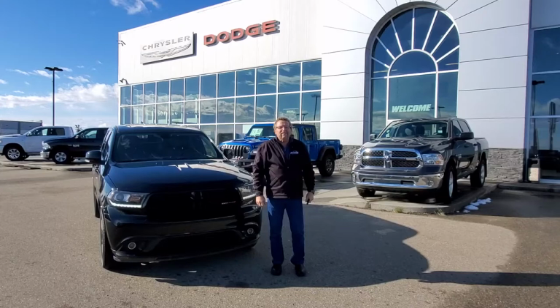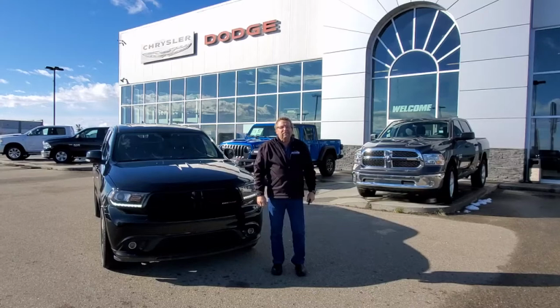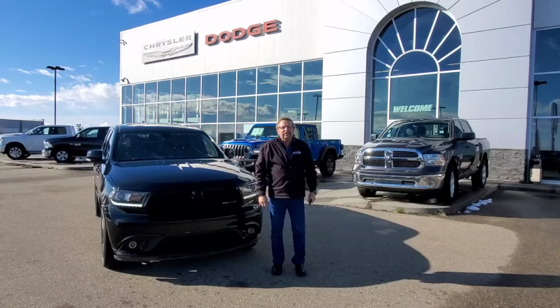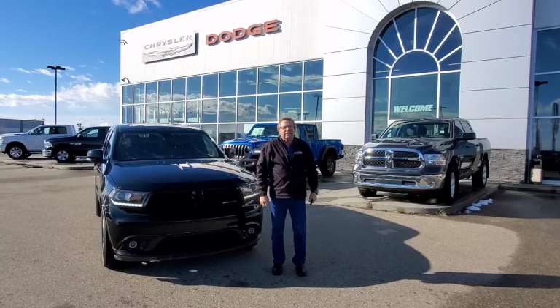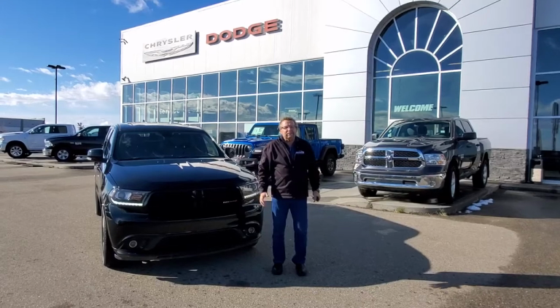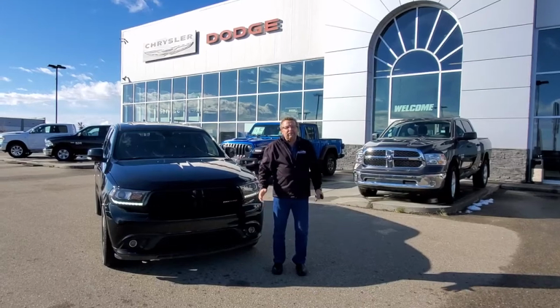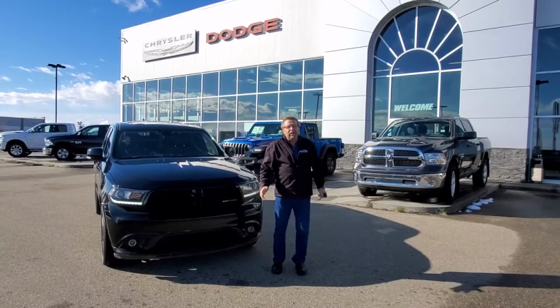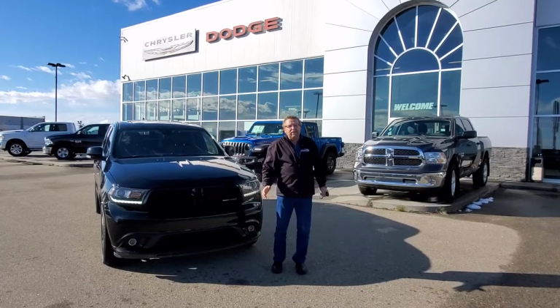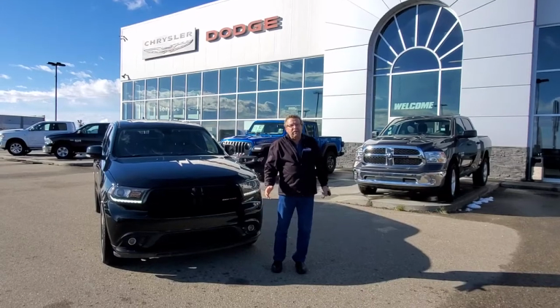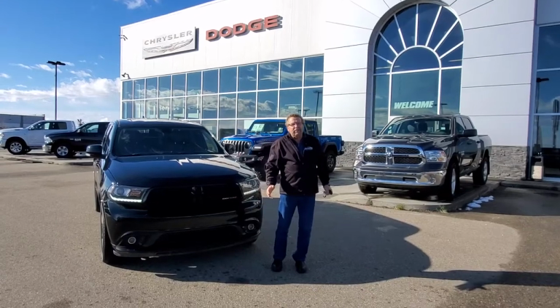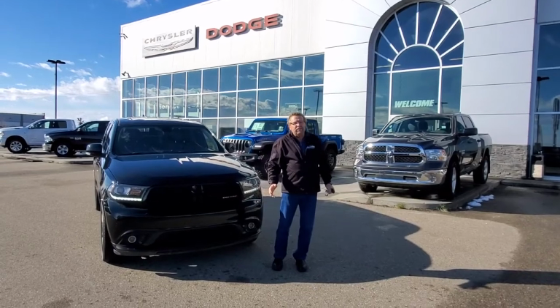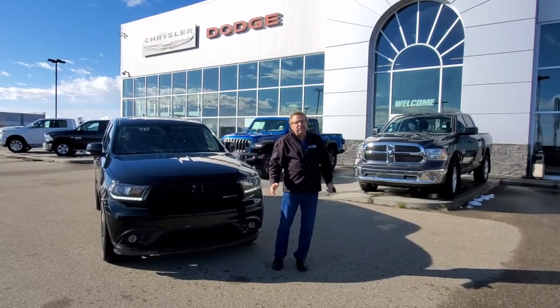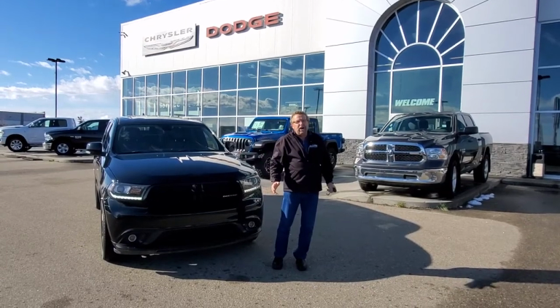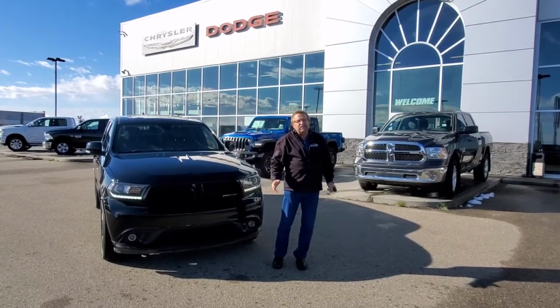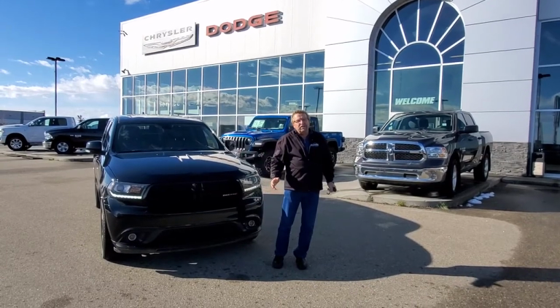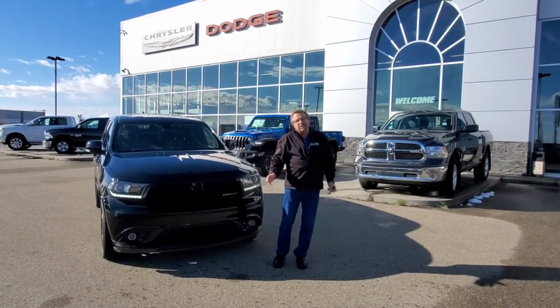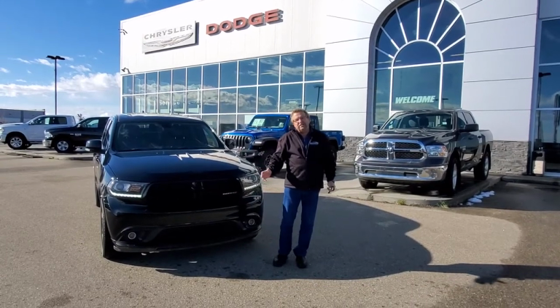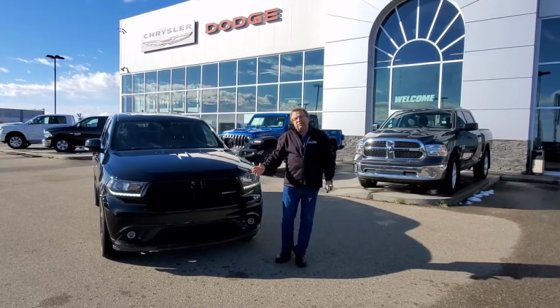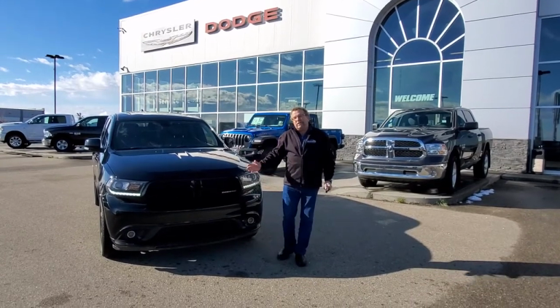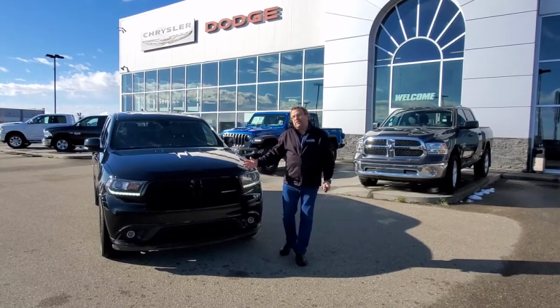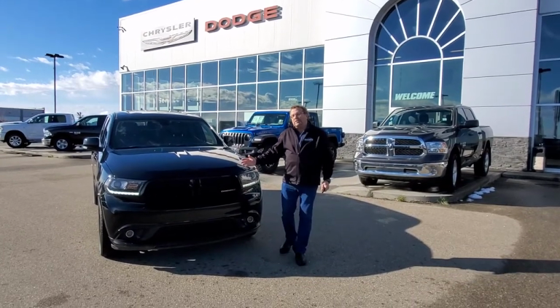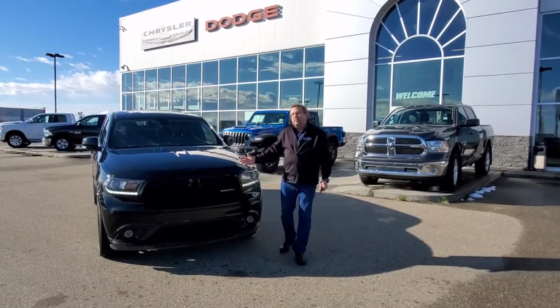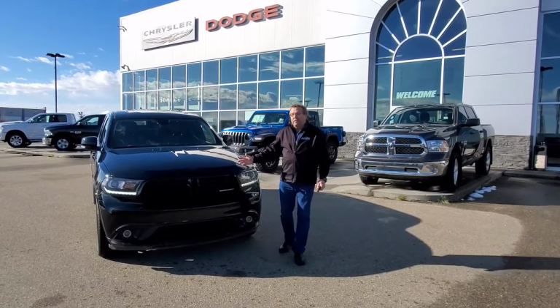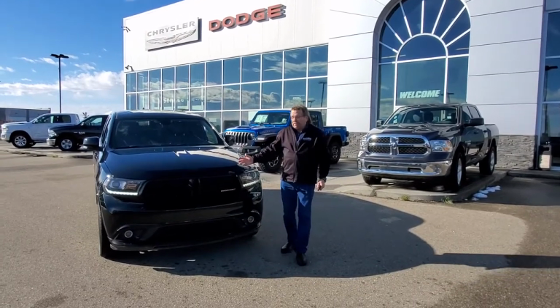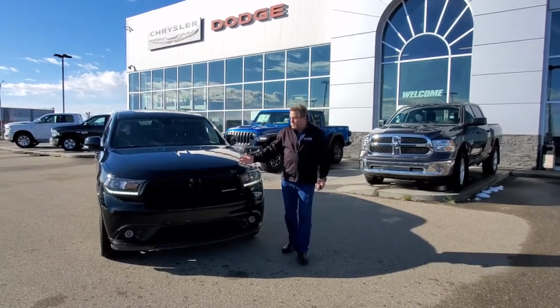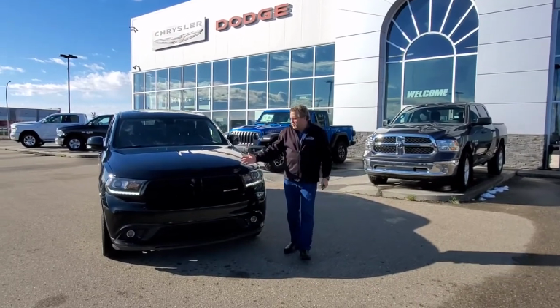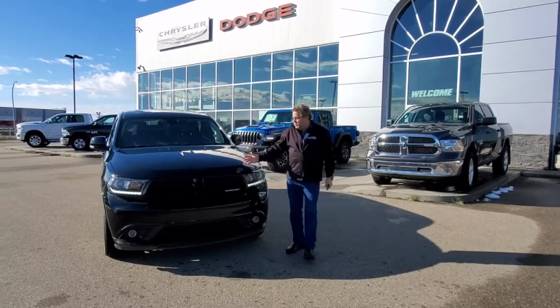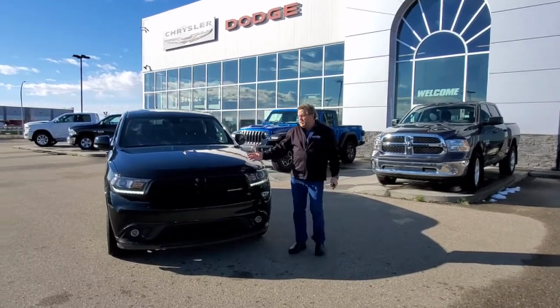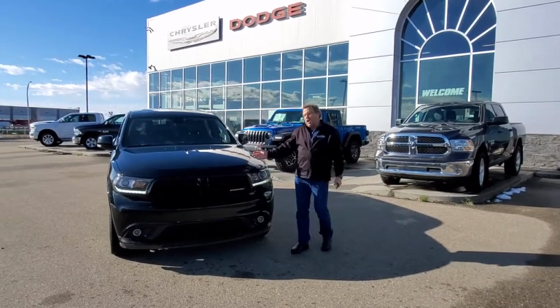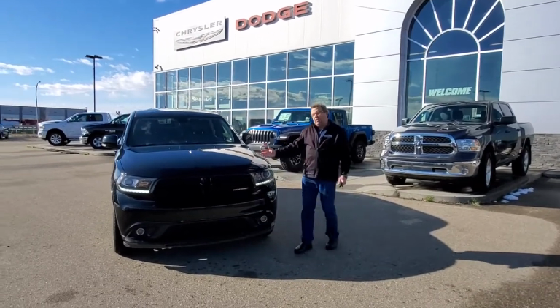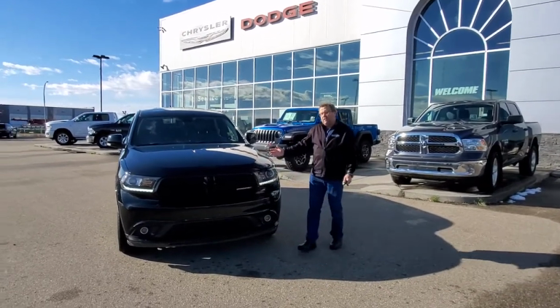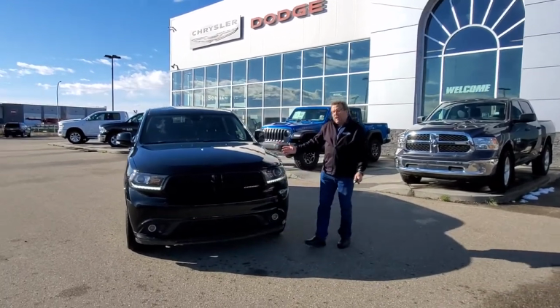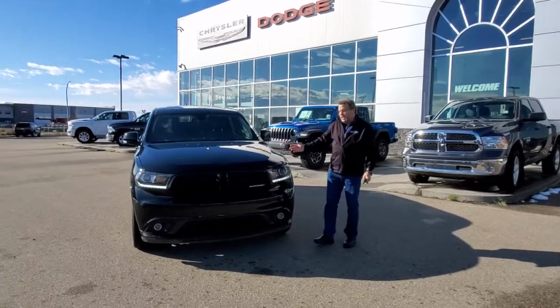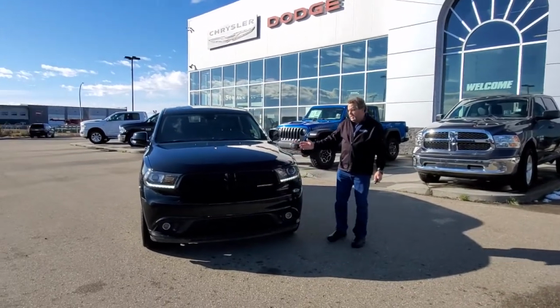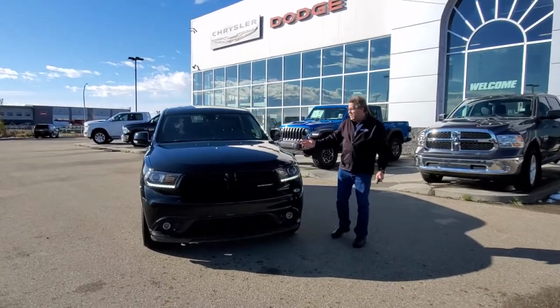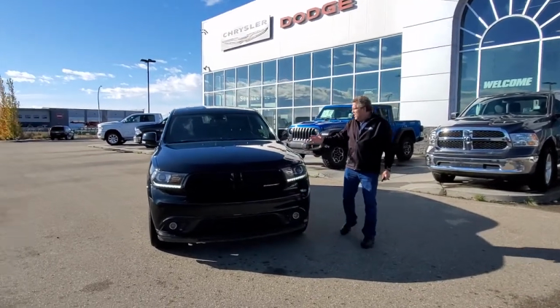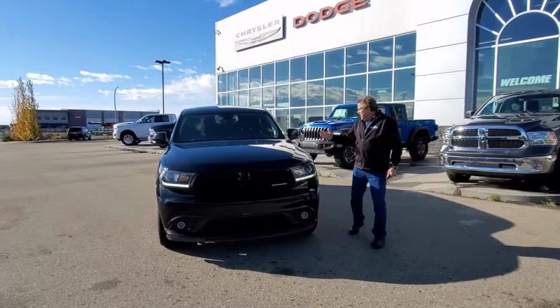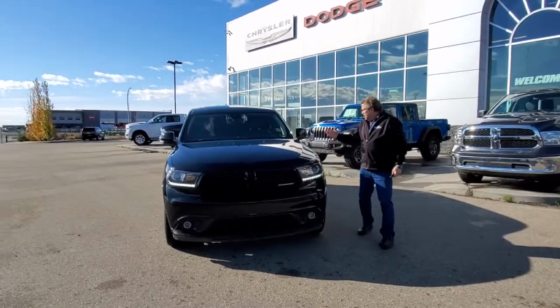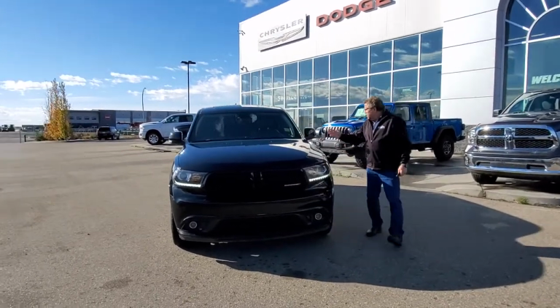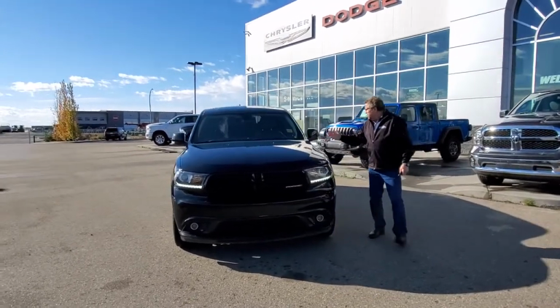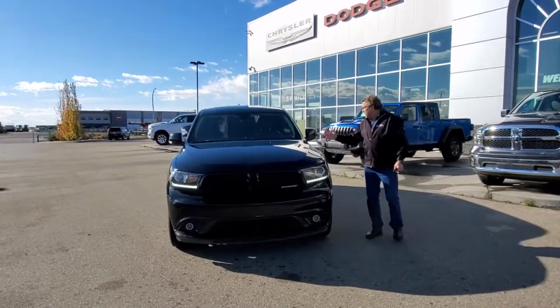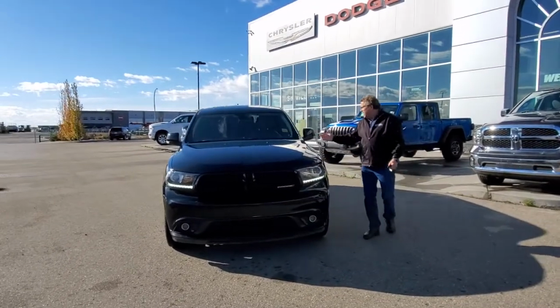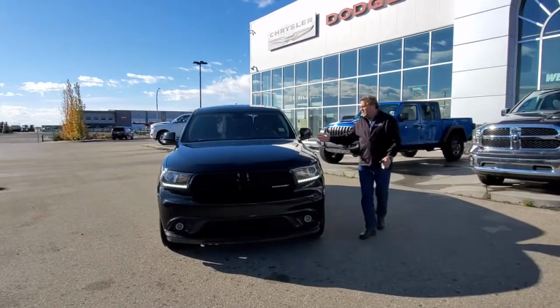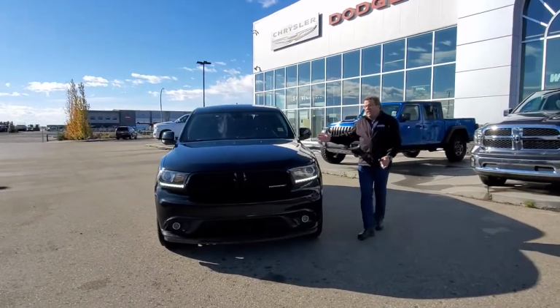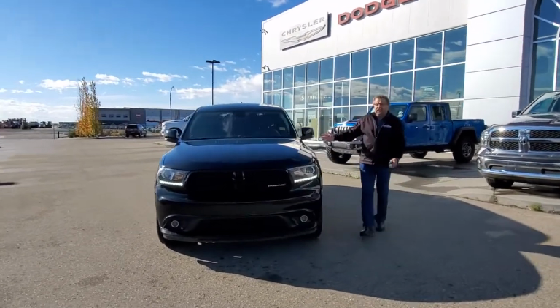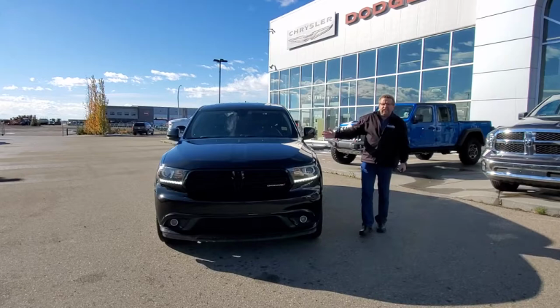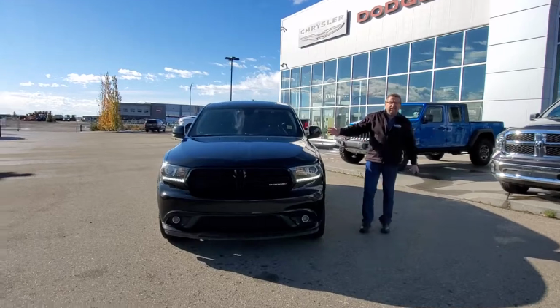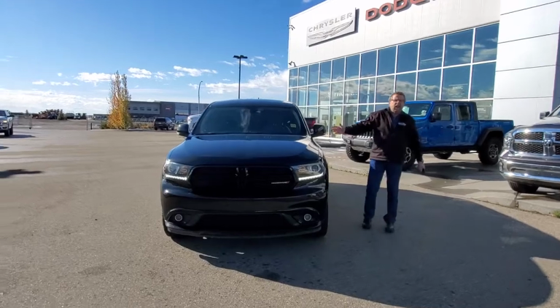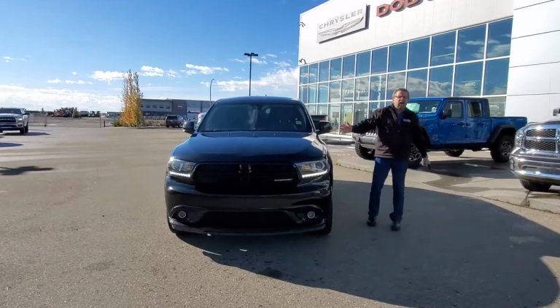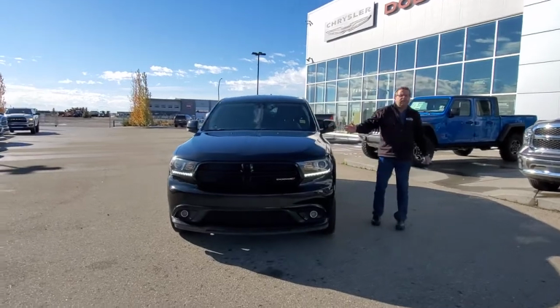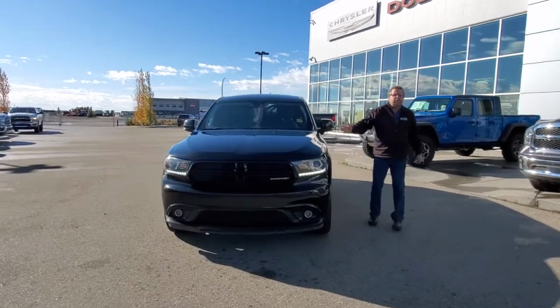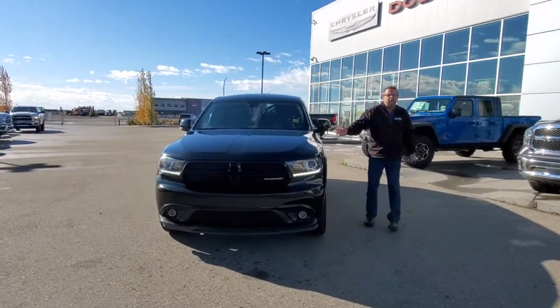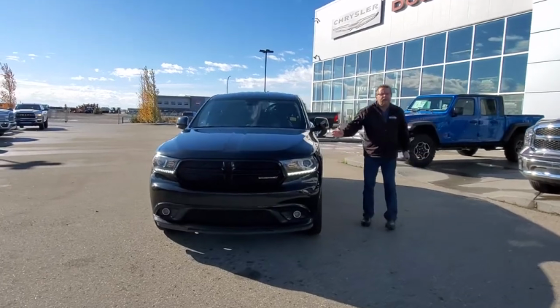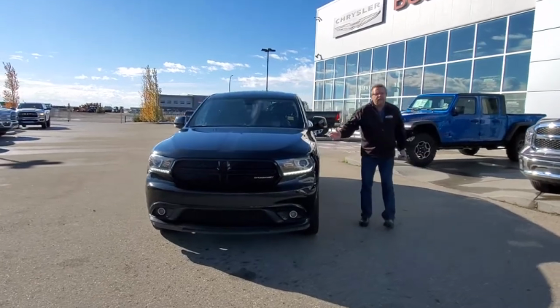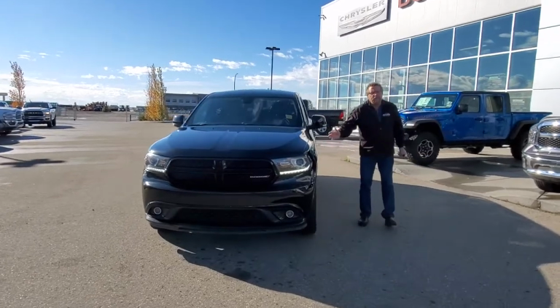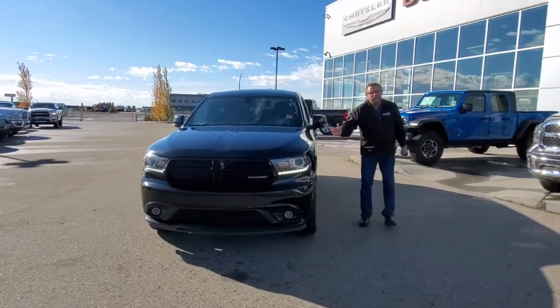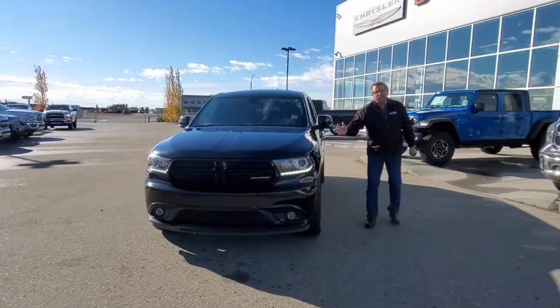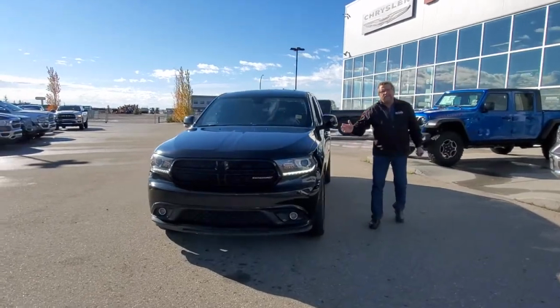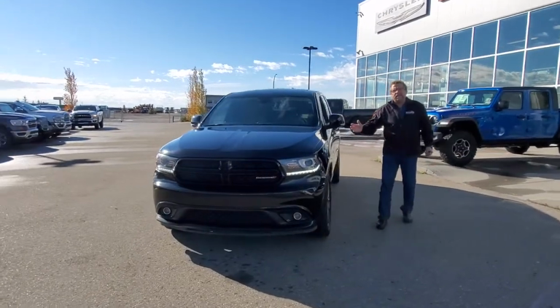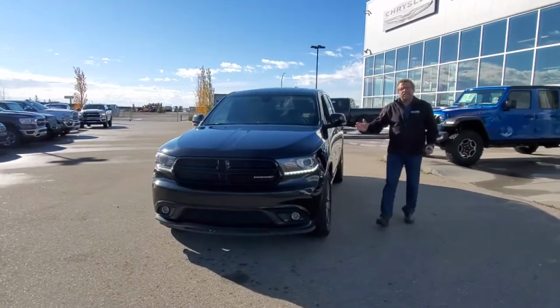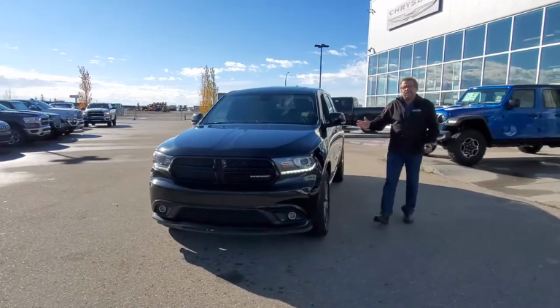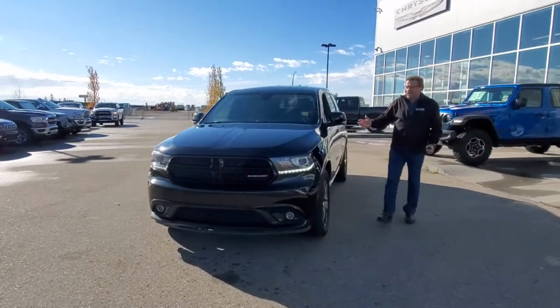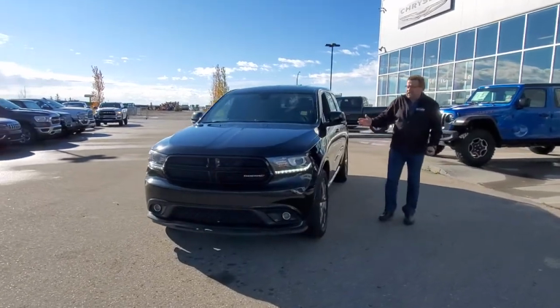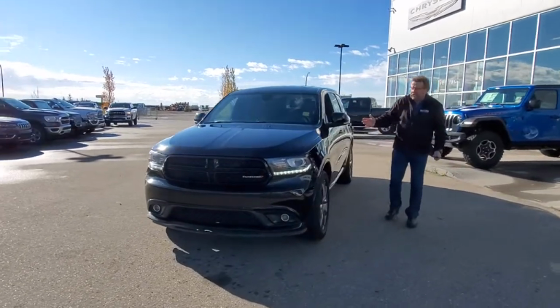Hey everybody, Steve McFarland here from Mountain View Dodge. Look at this beautiful used car we got in — the 2018 Dodge Durango V6 GT.